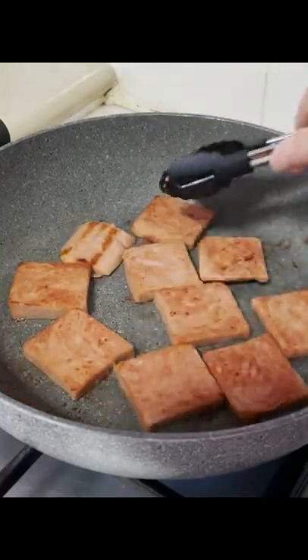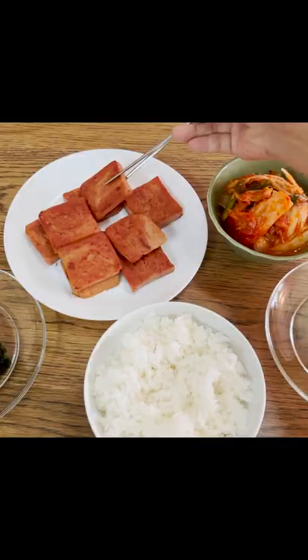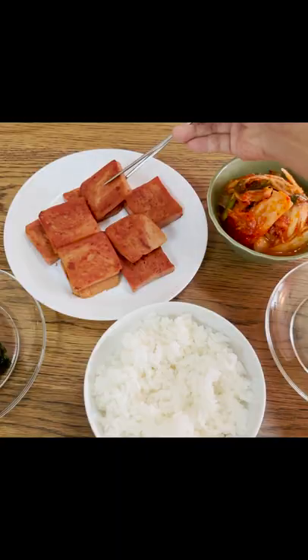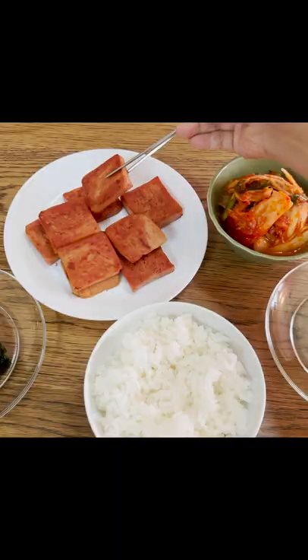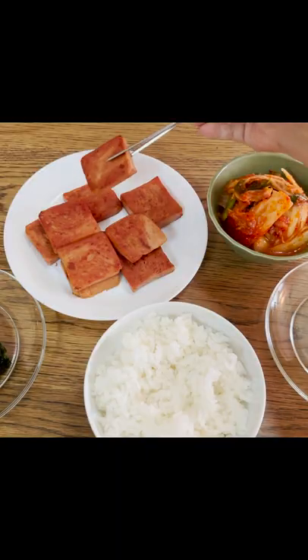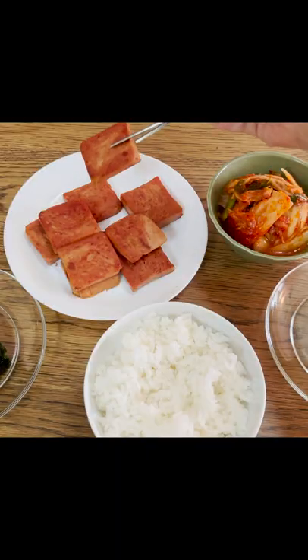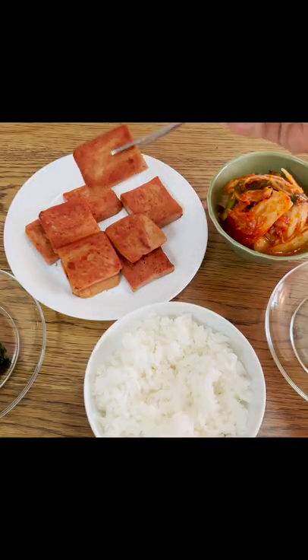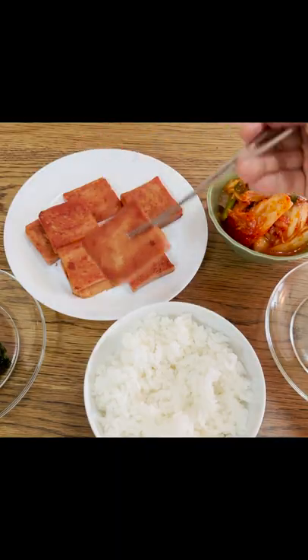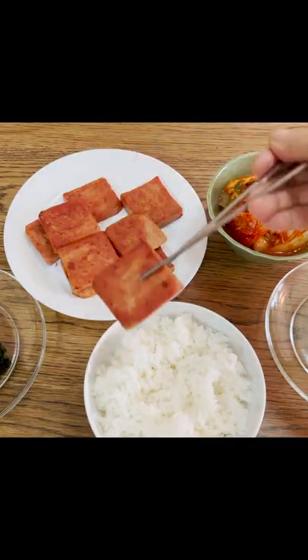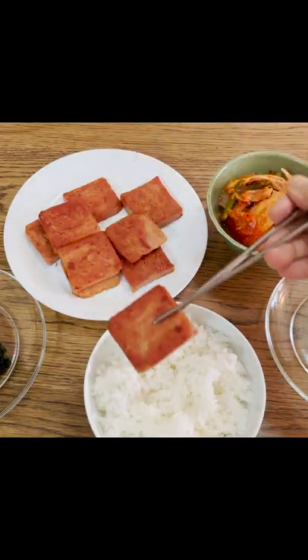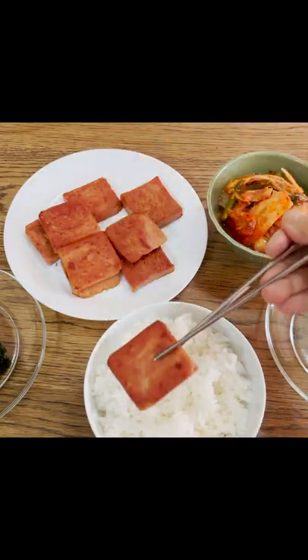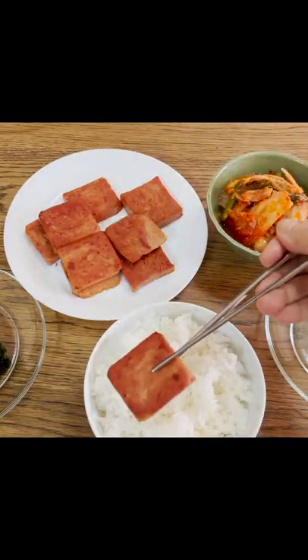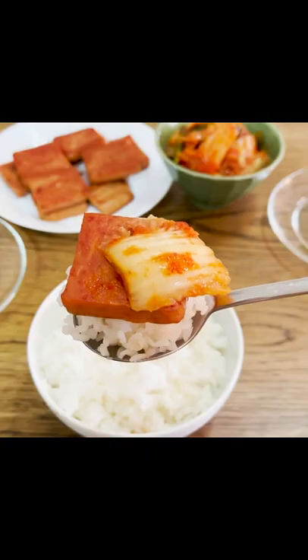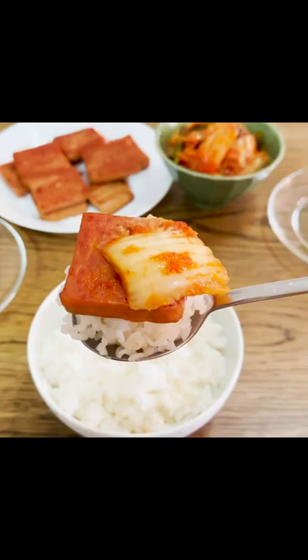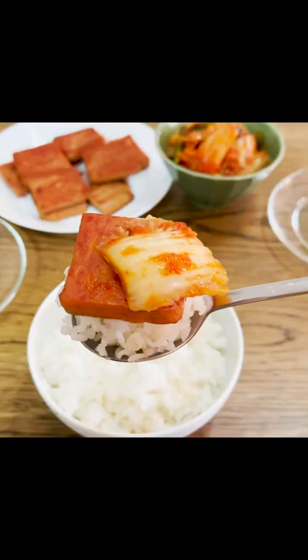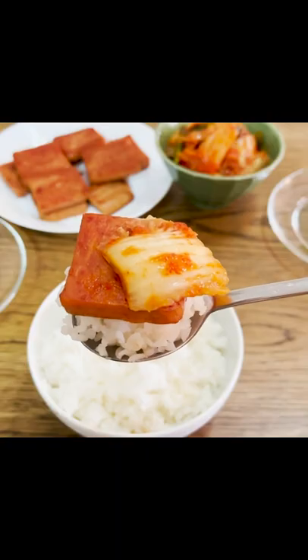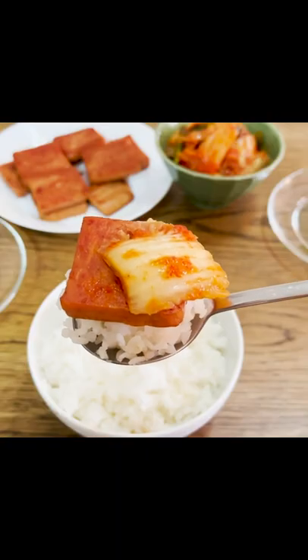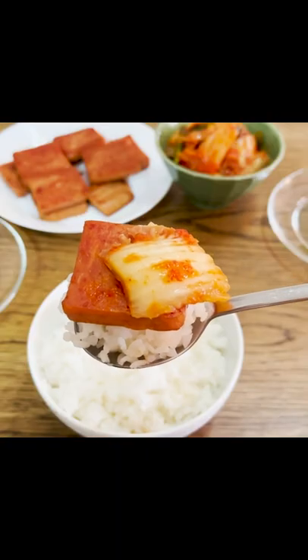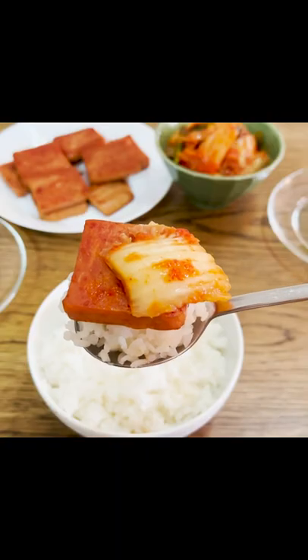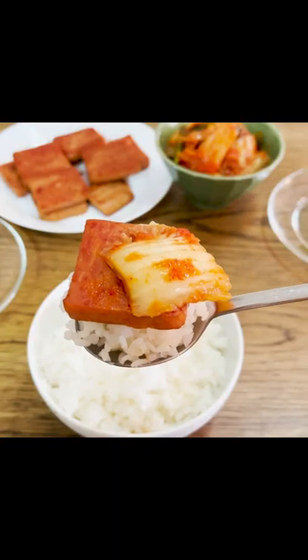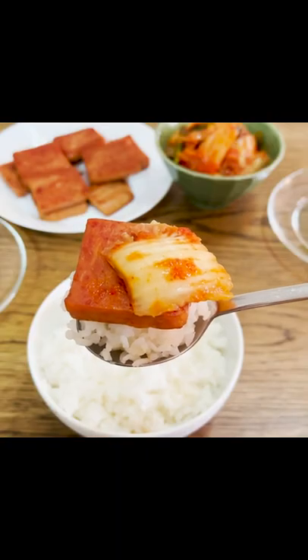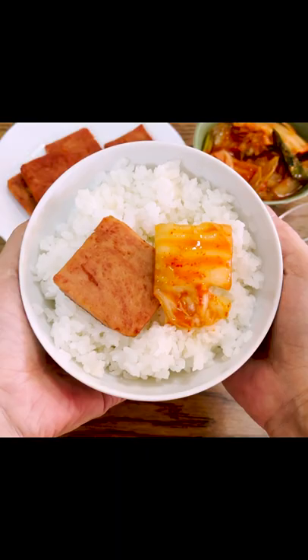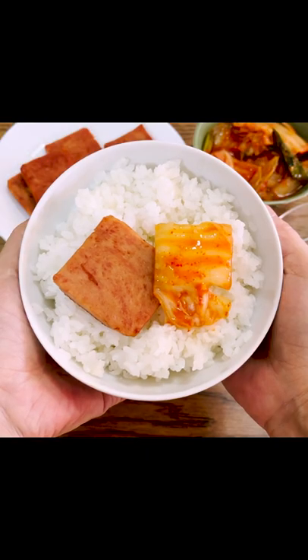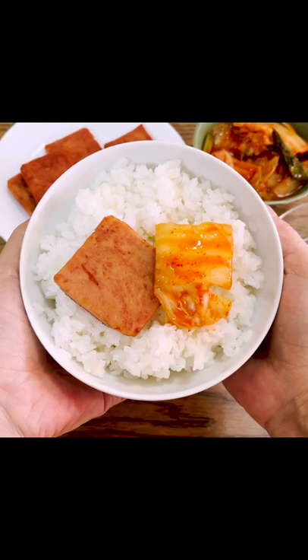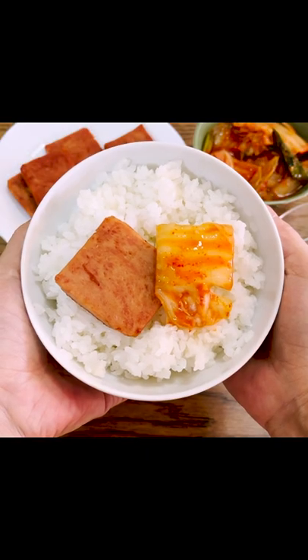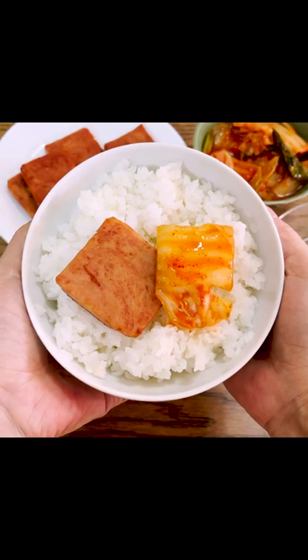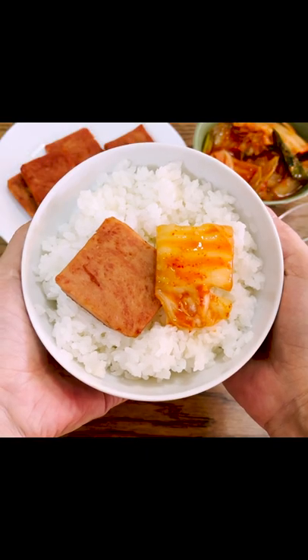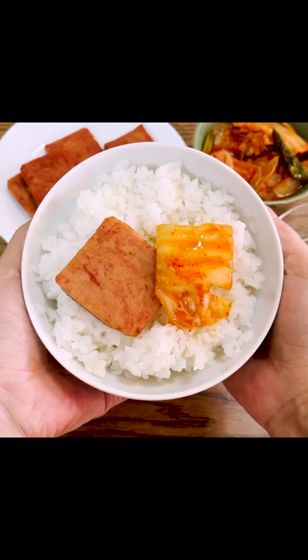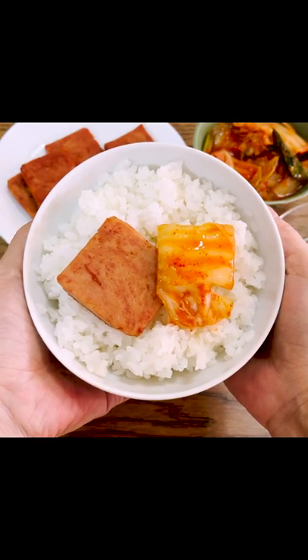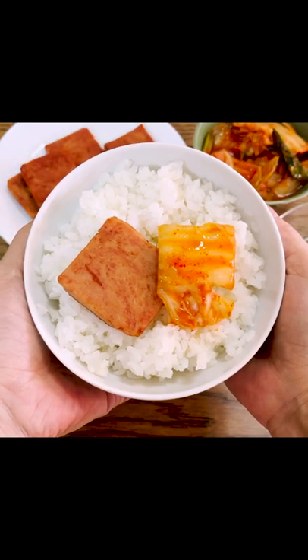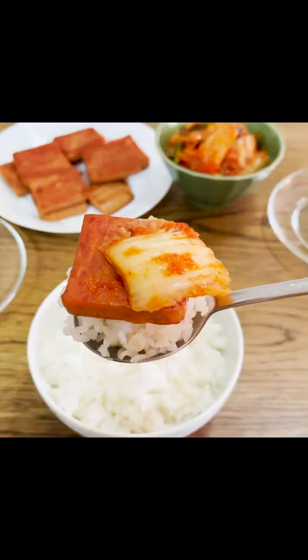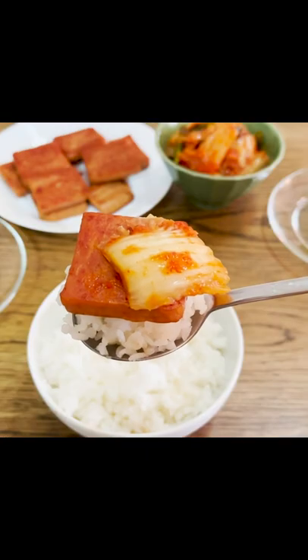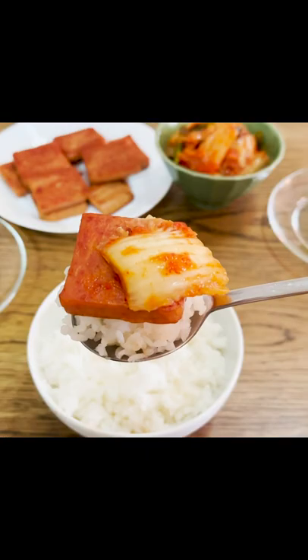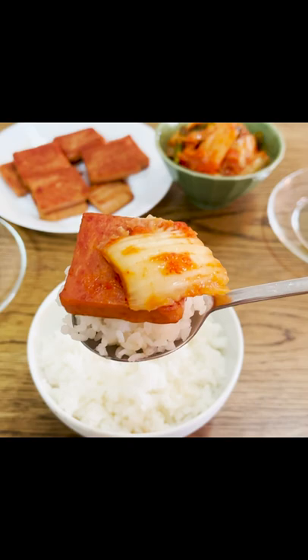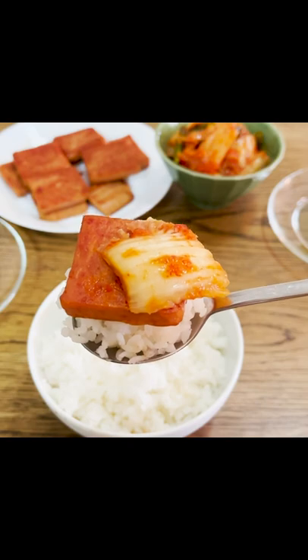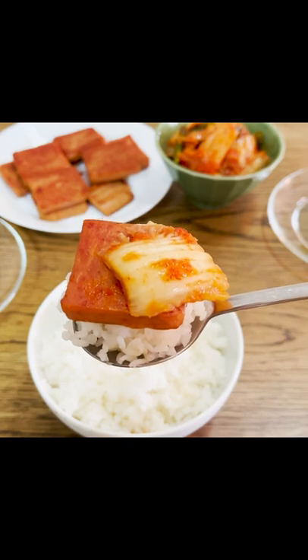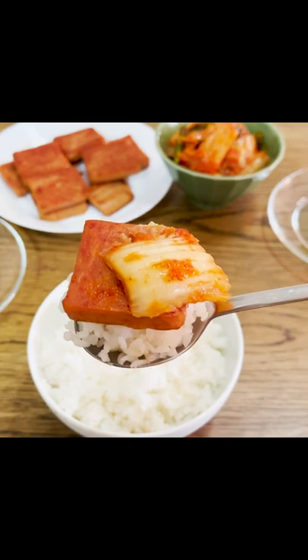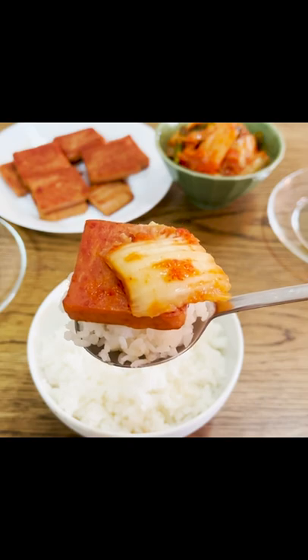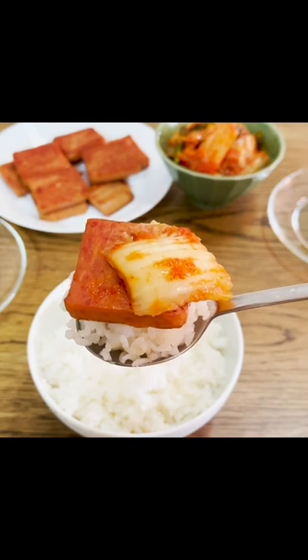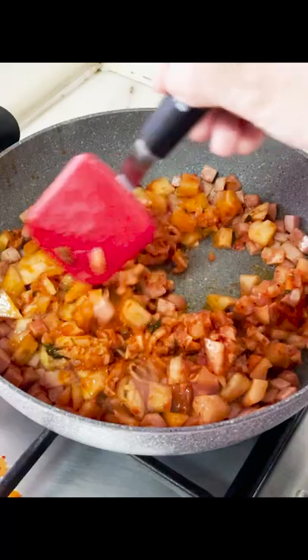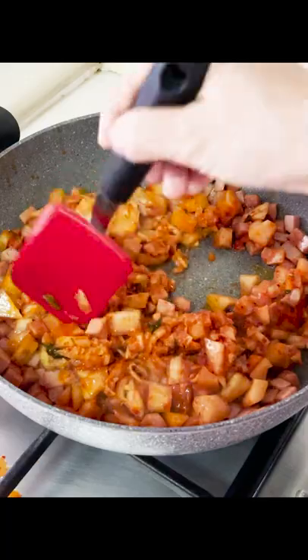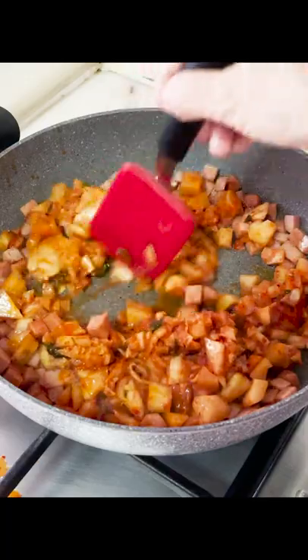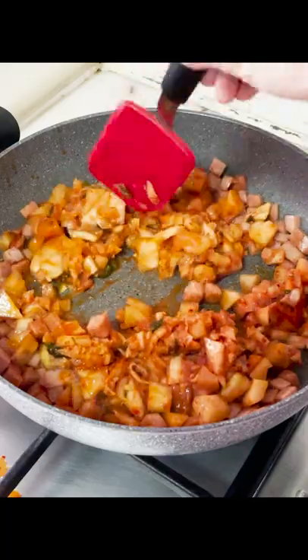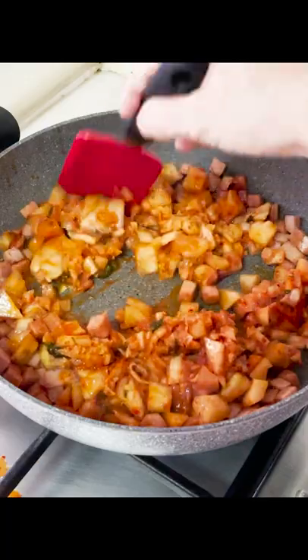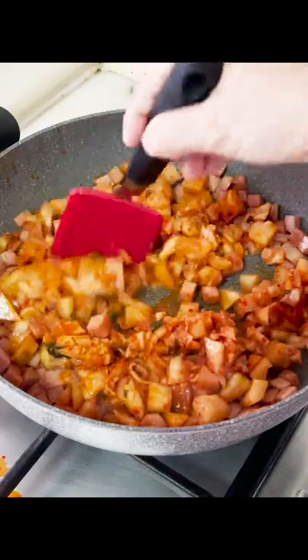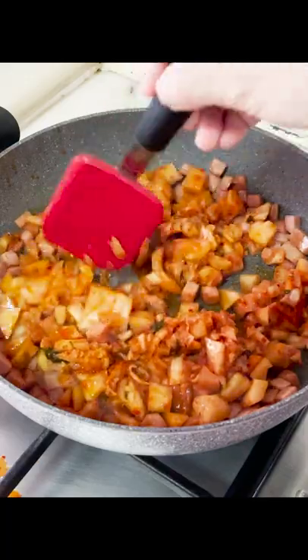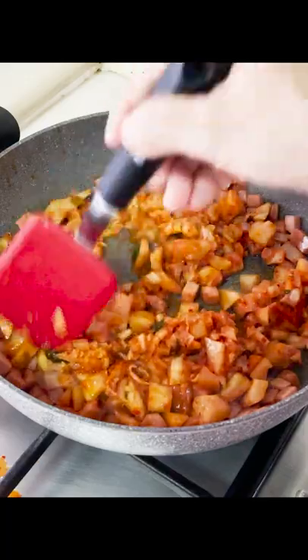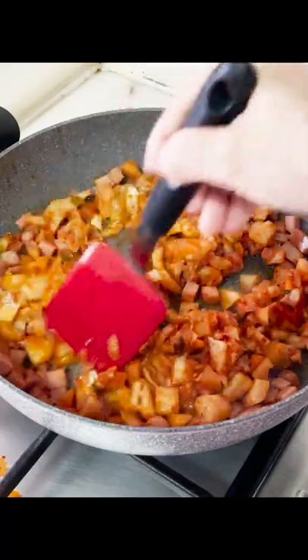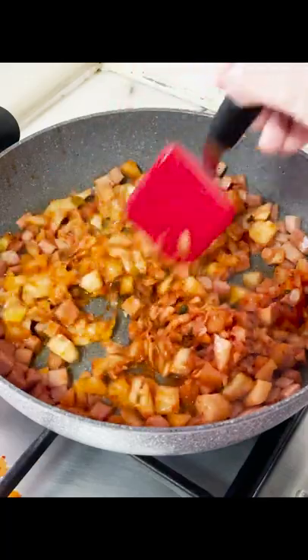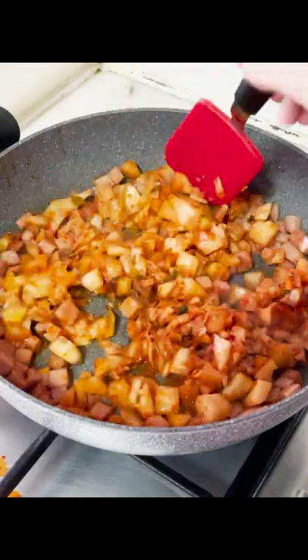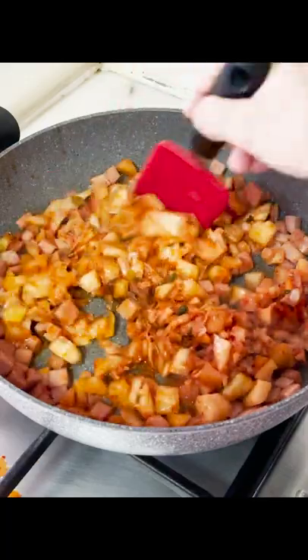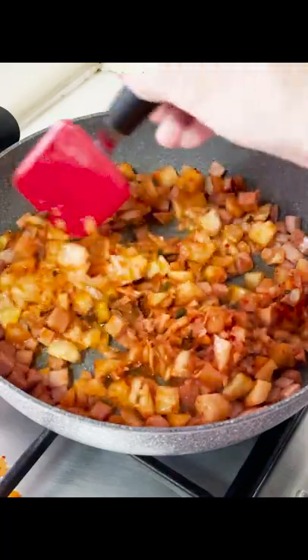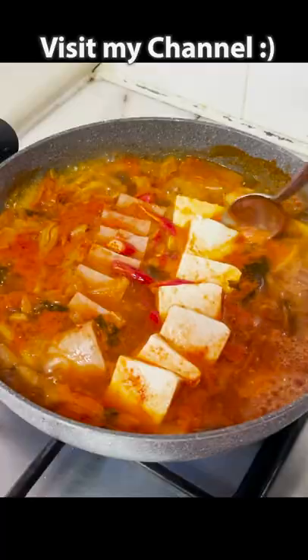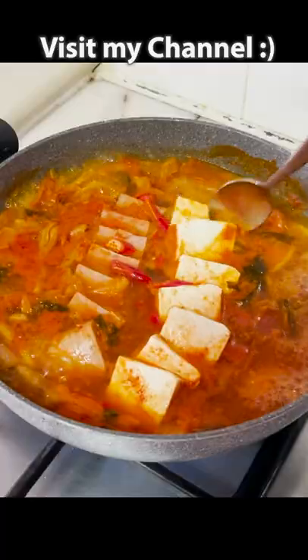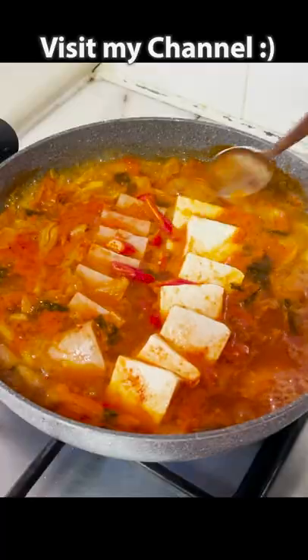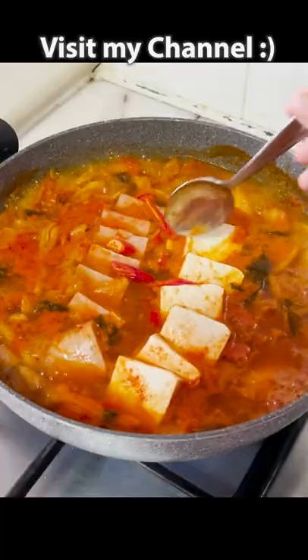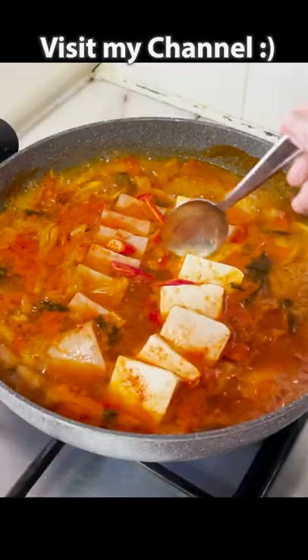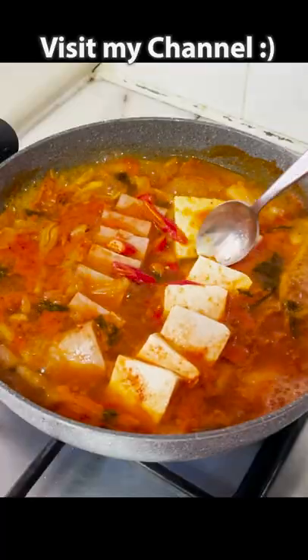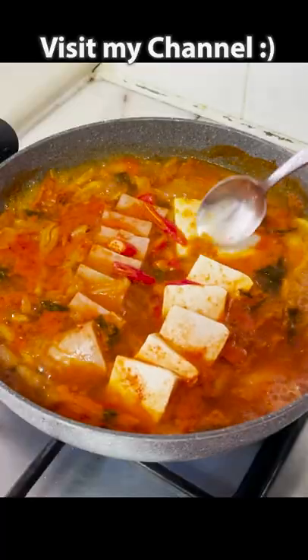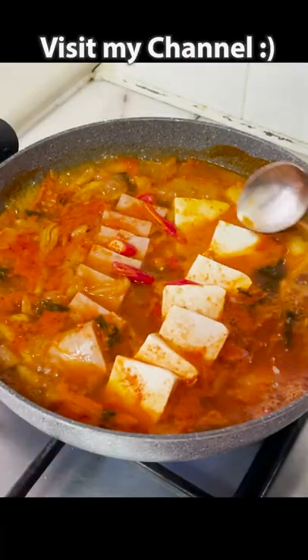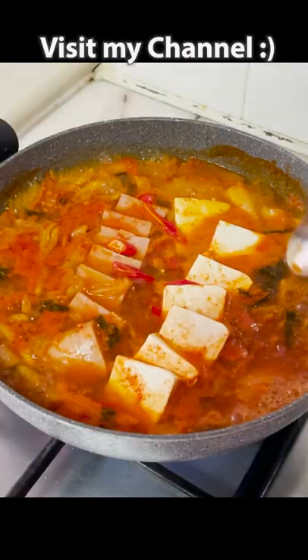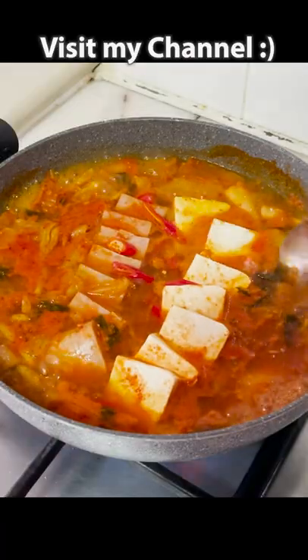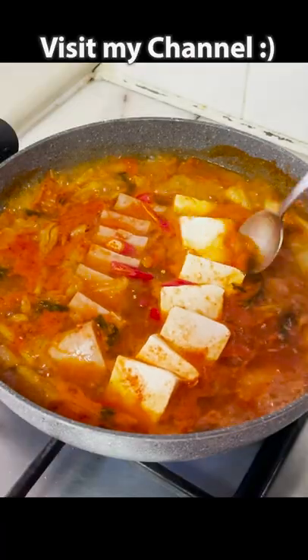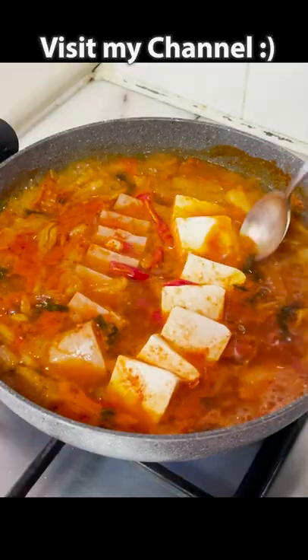The table is set! Amazingly great! Spam tastes exceptional with kimchi and rice.